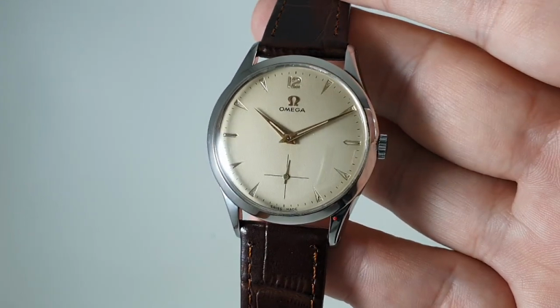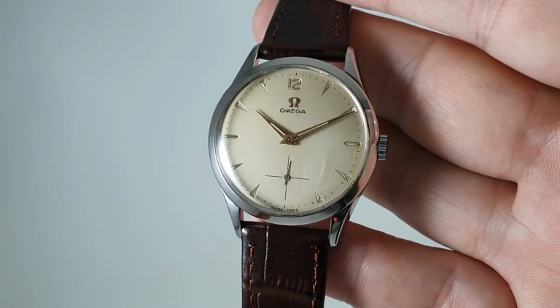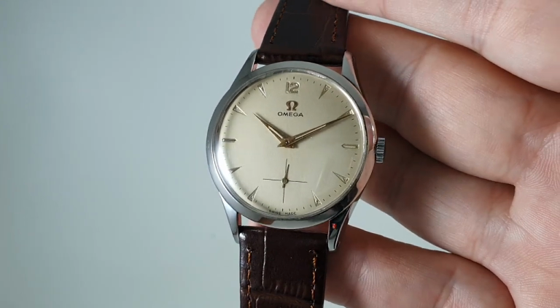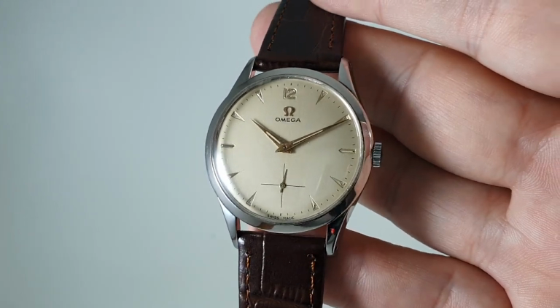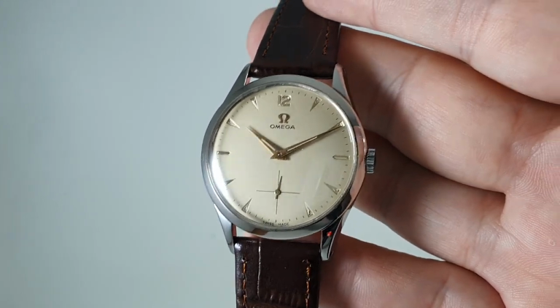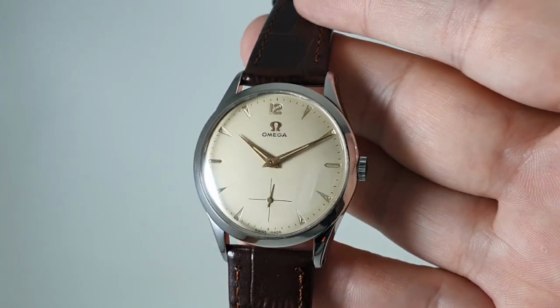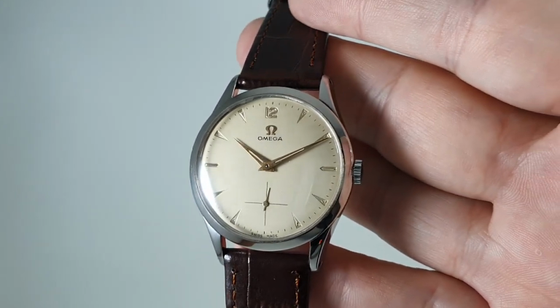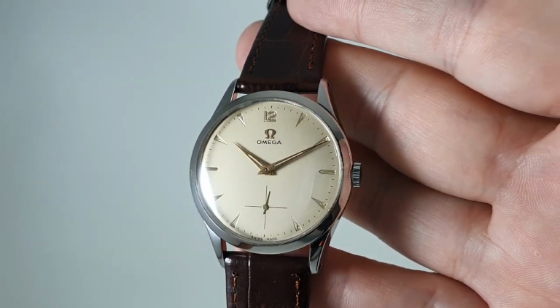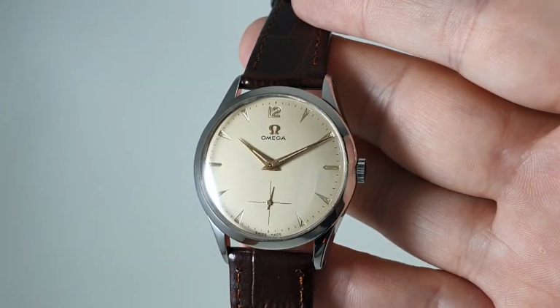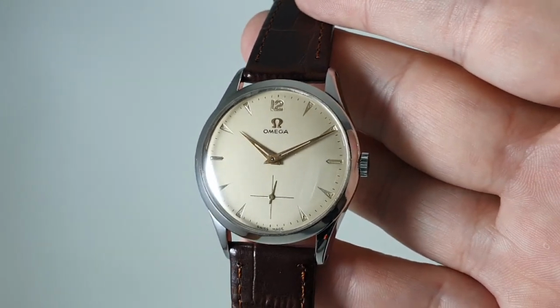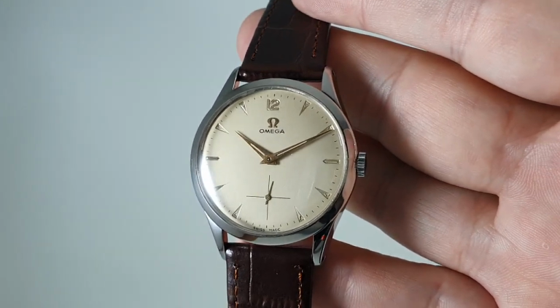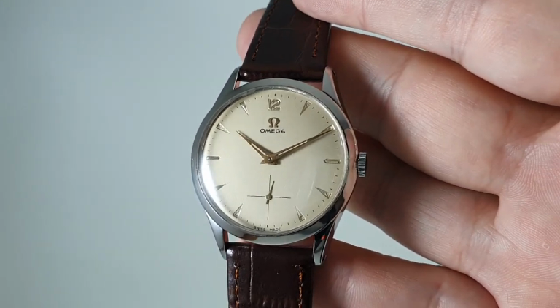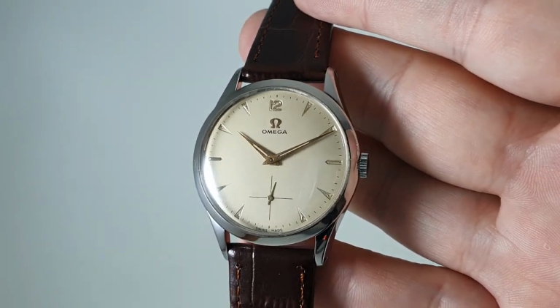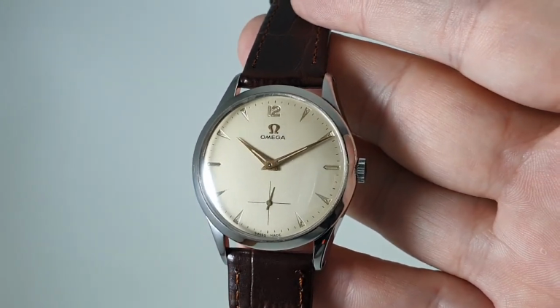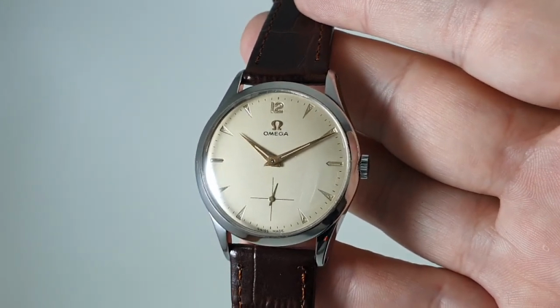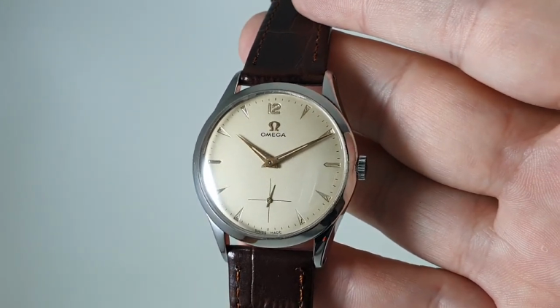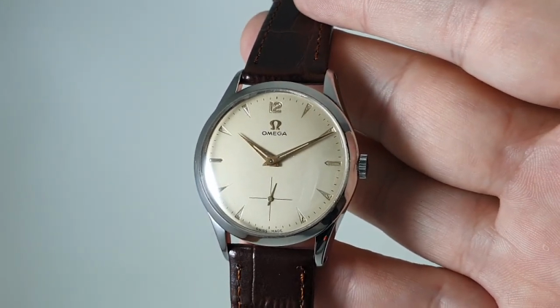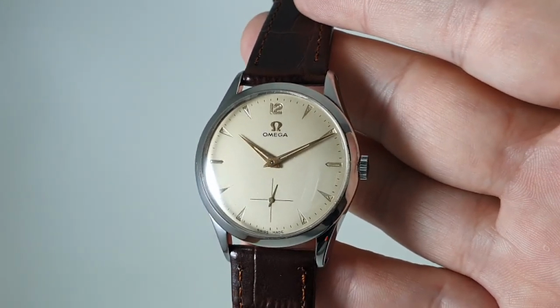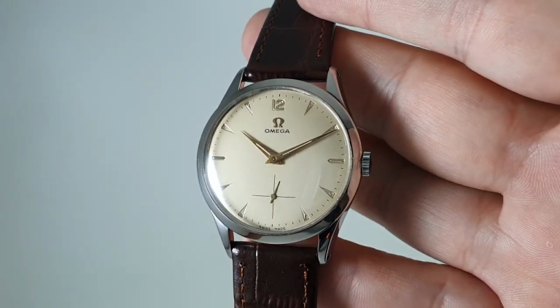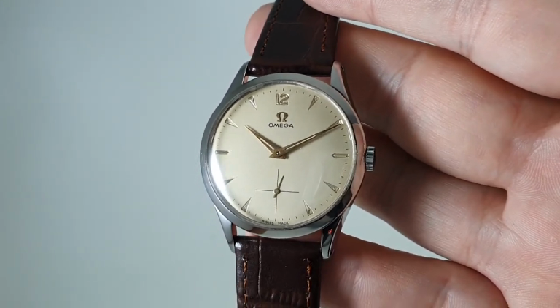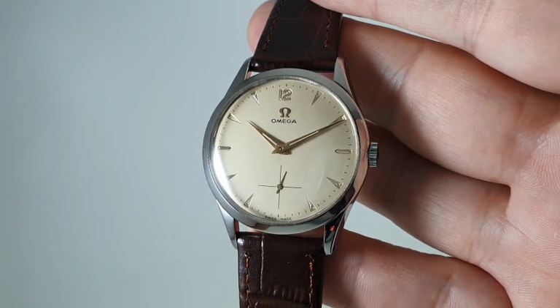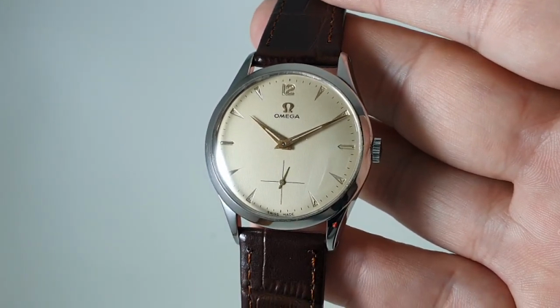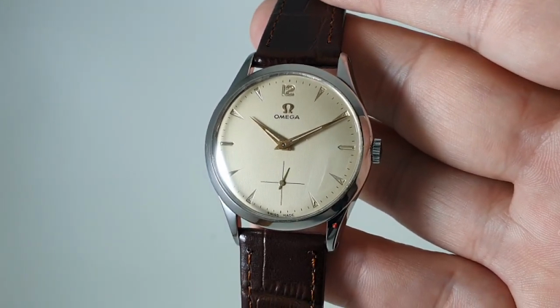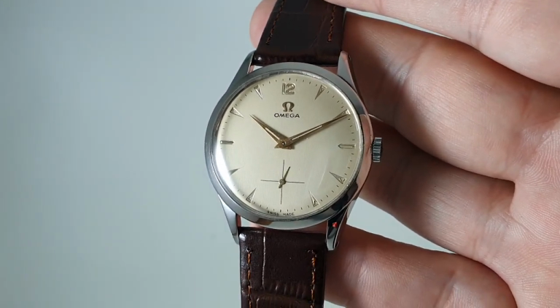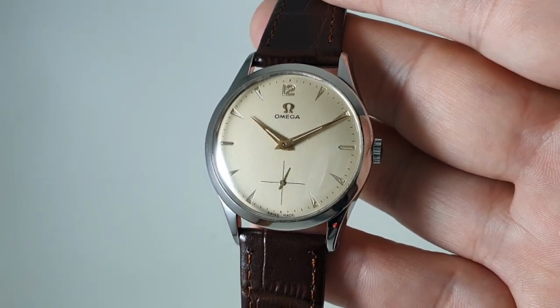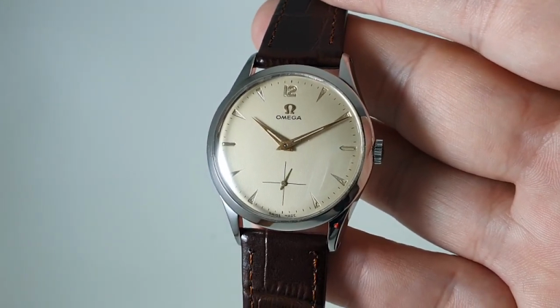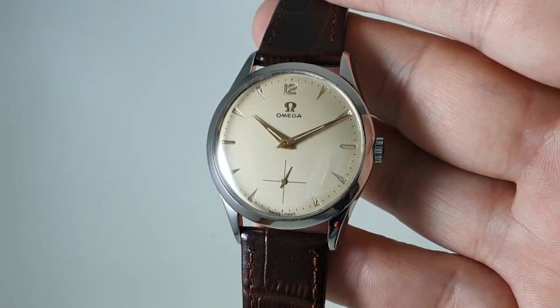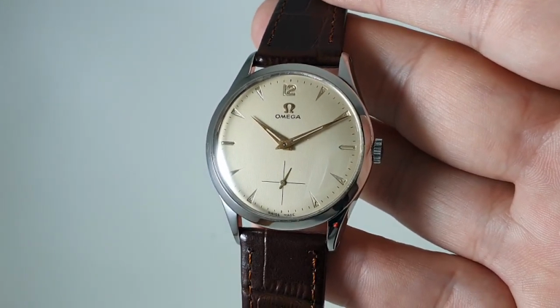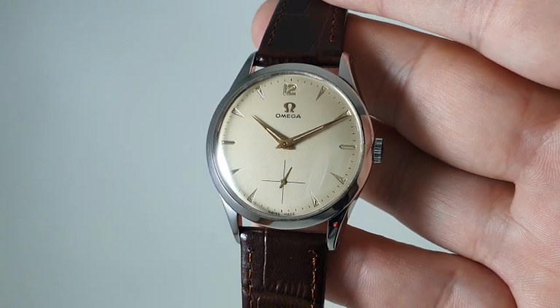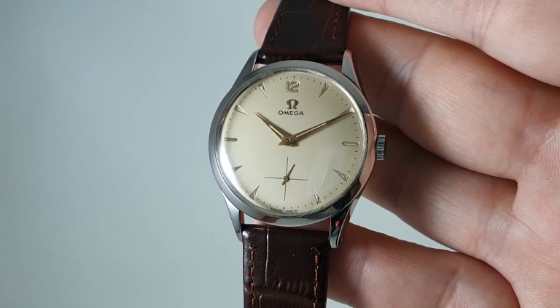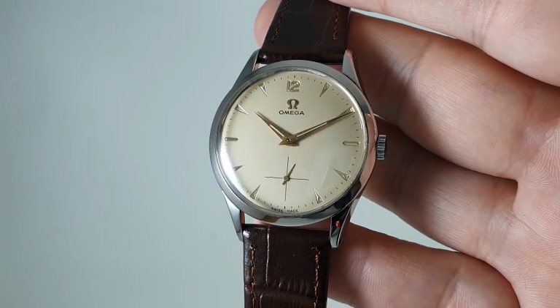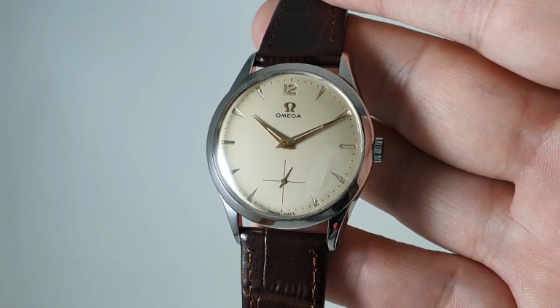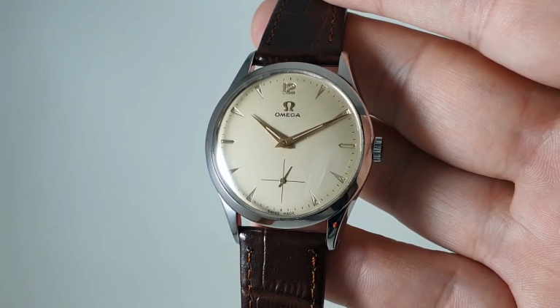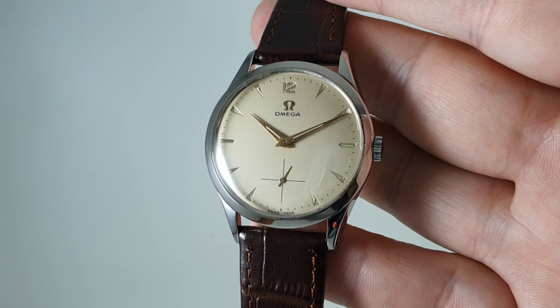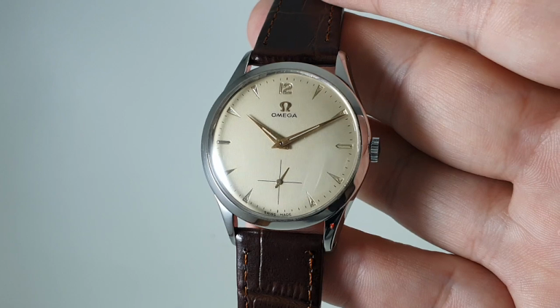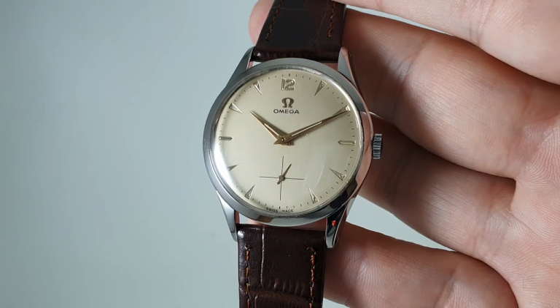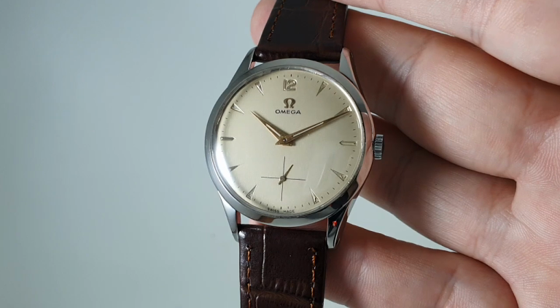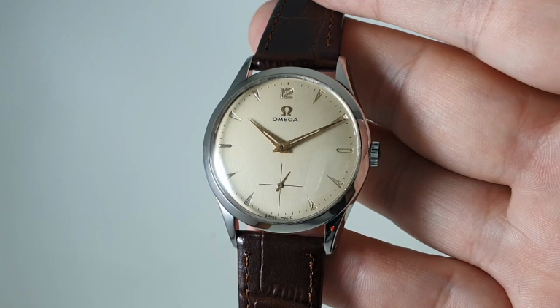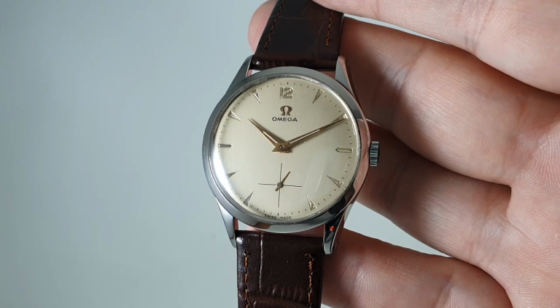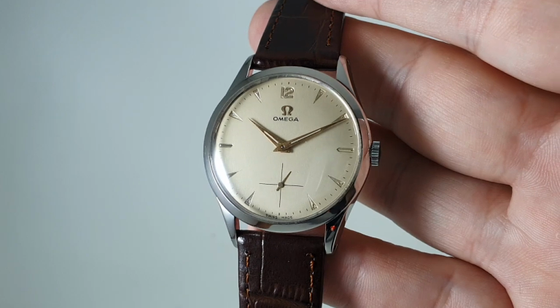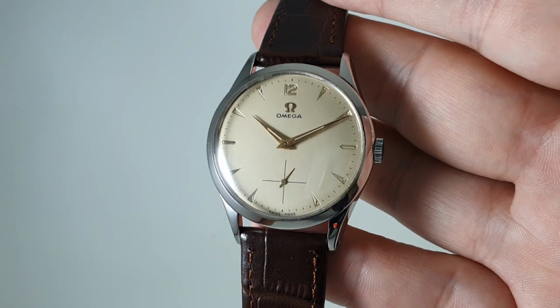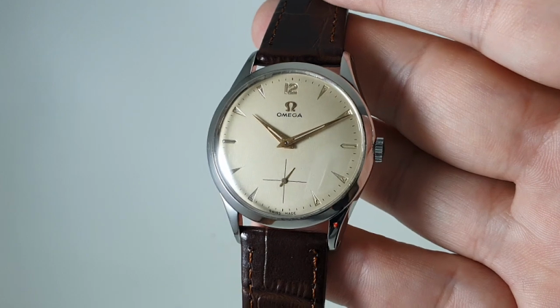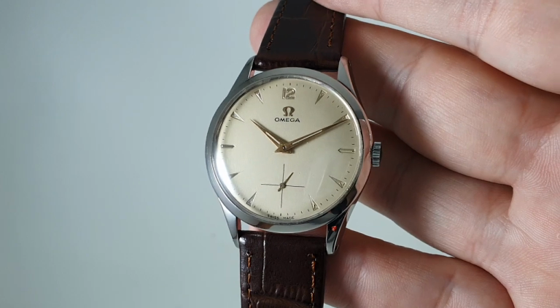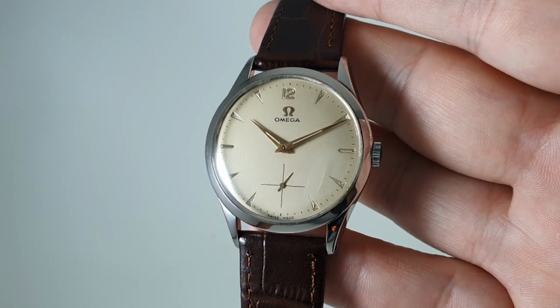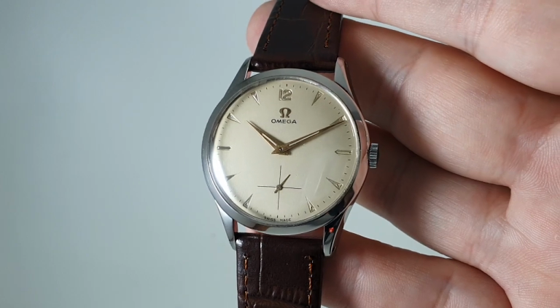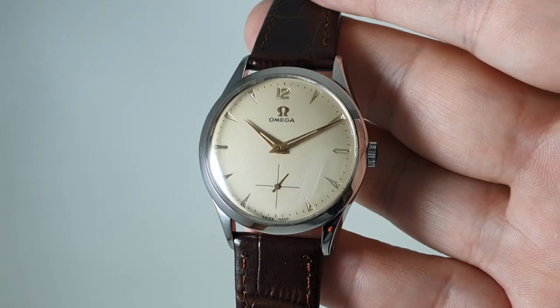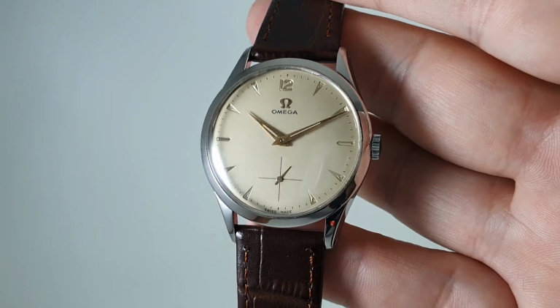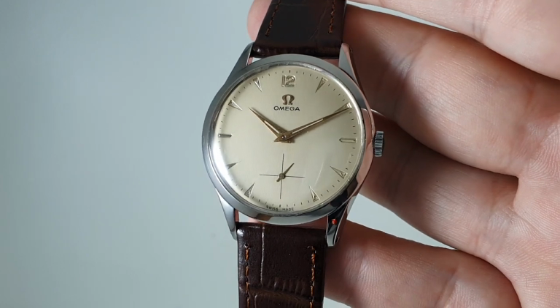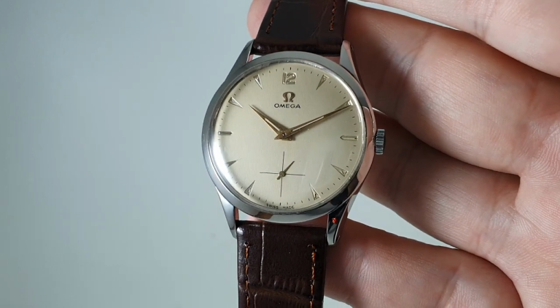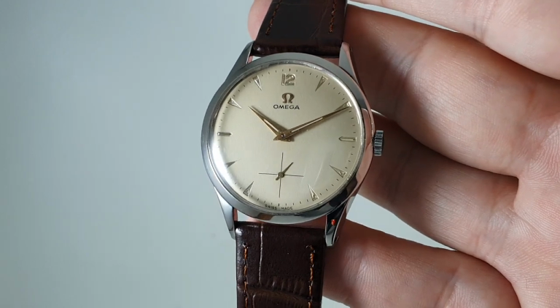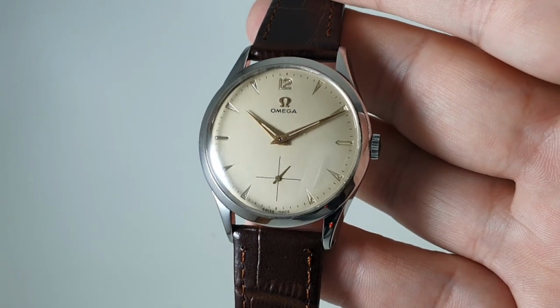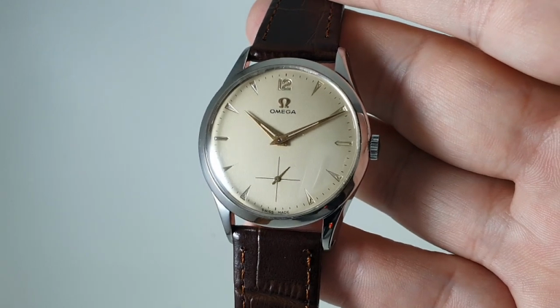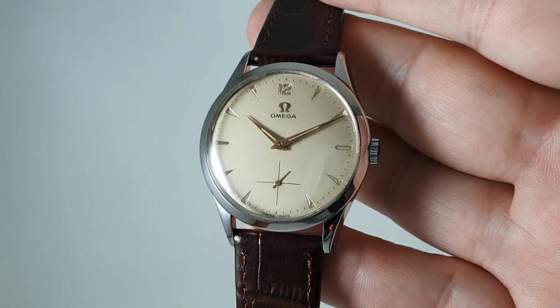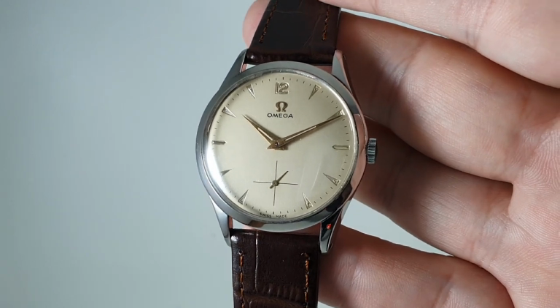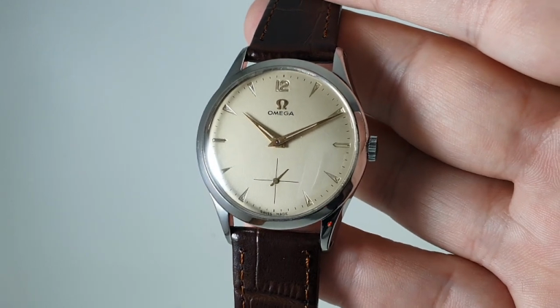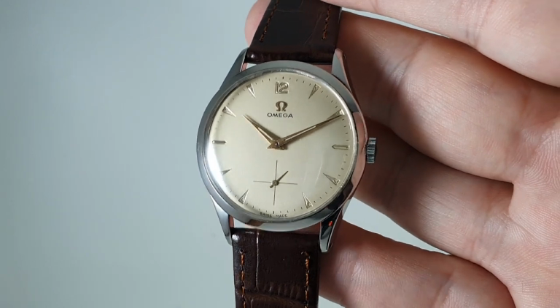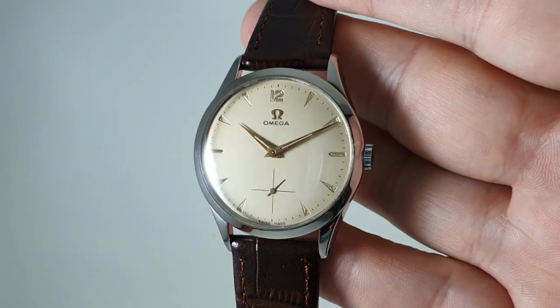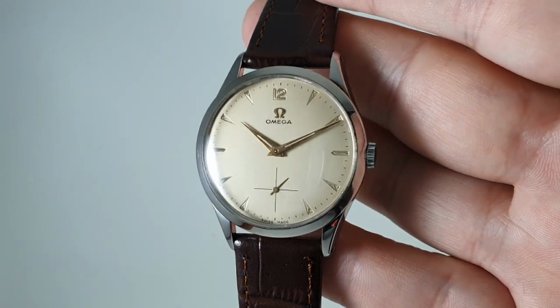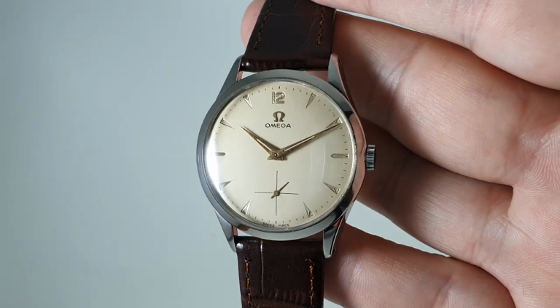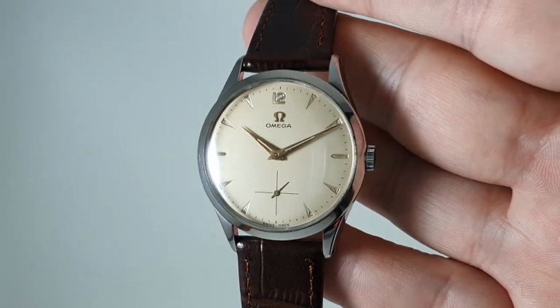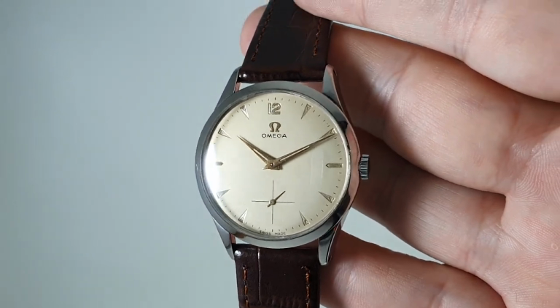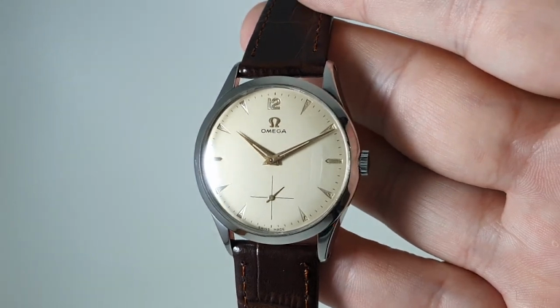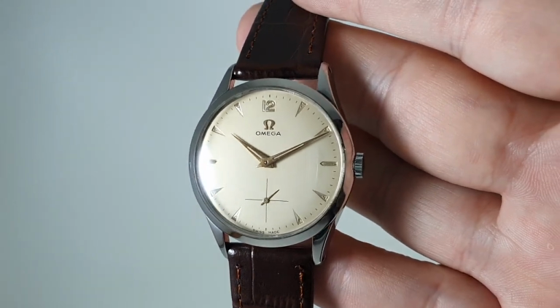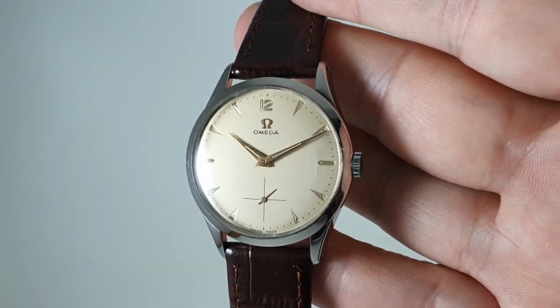It's available now at birthyearwatches.com and the link should be in the description below. Thanks for watching.